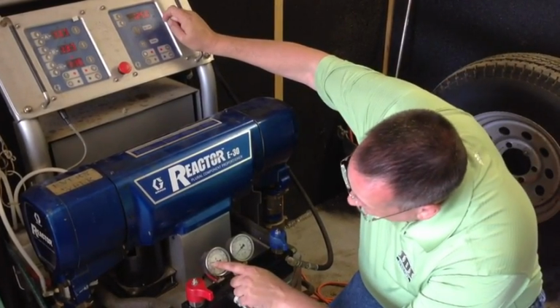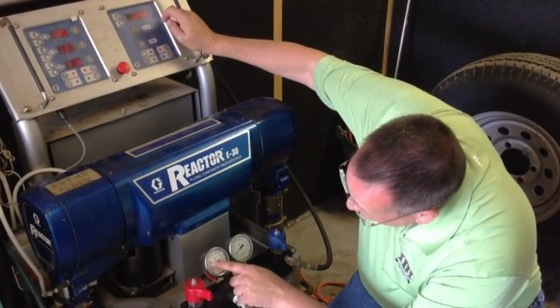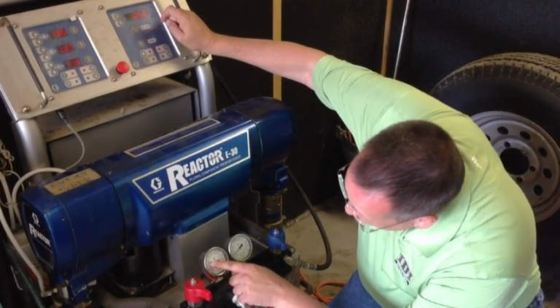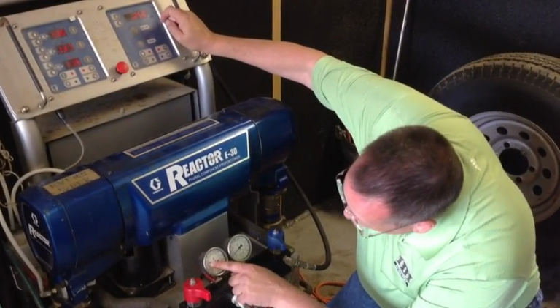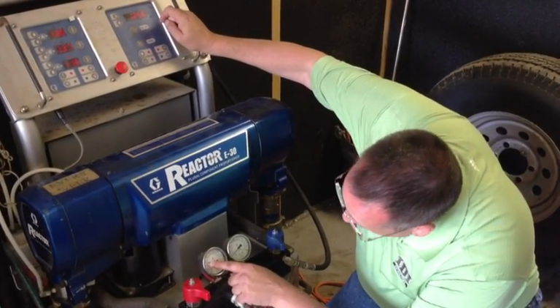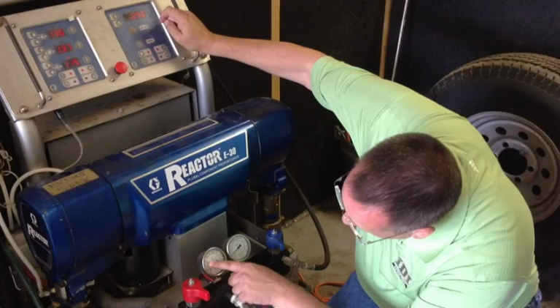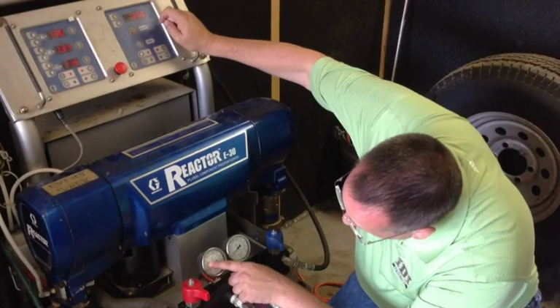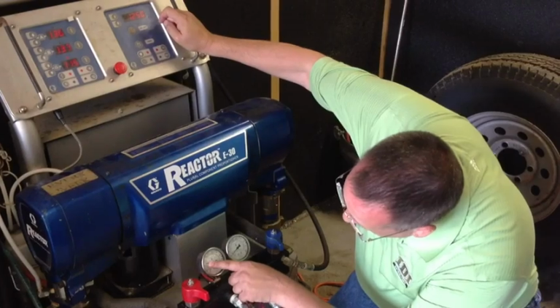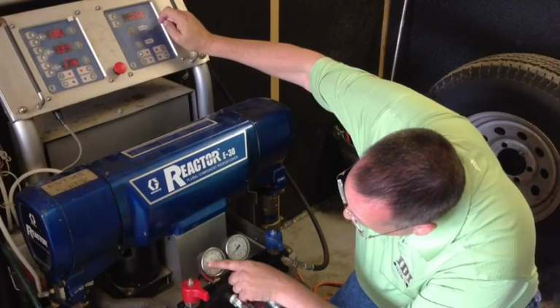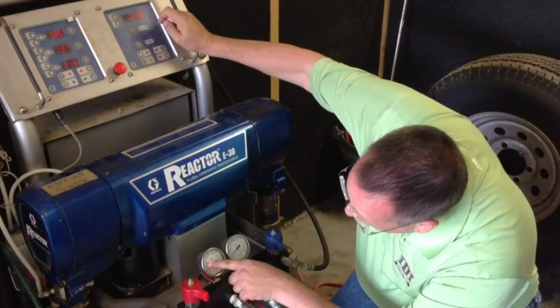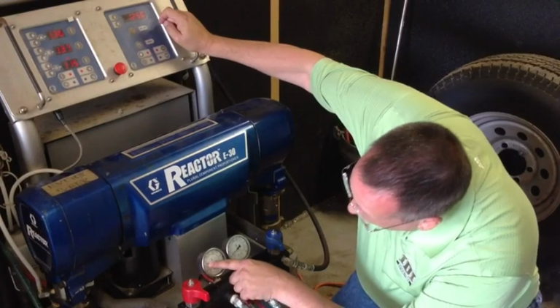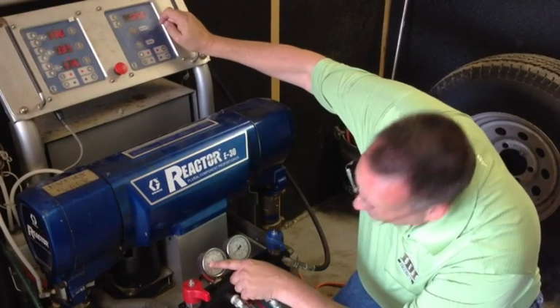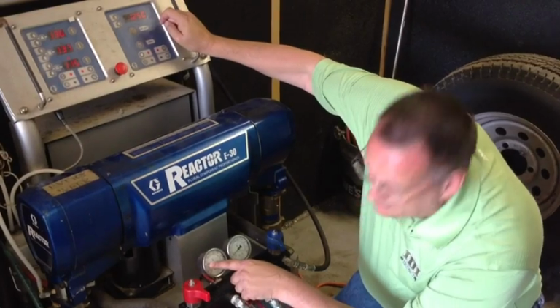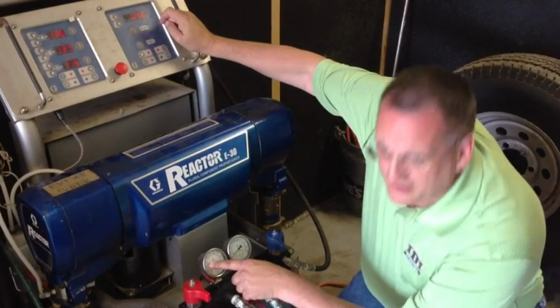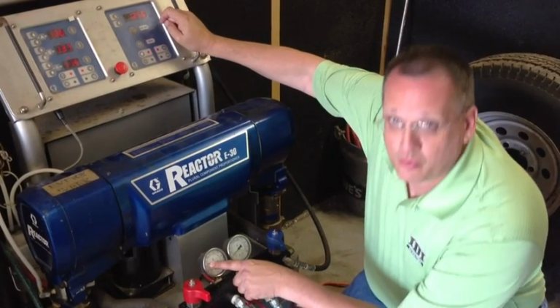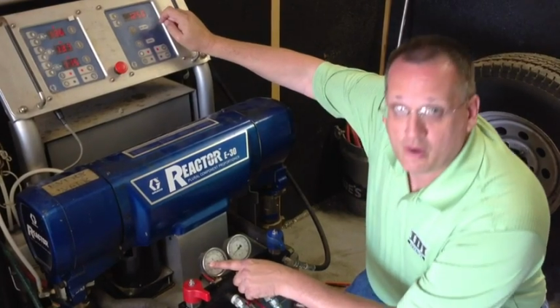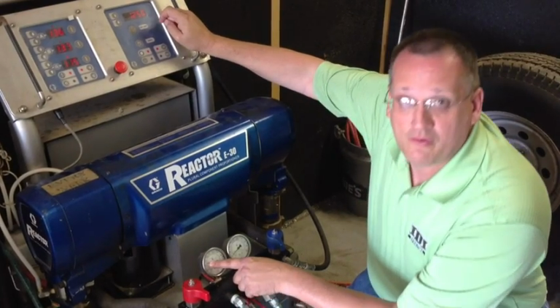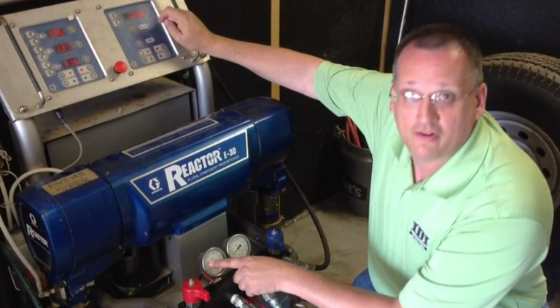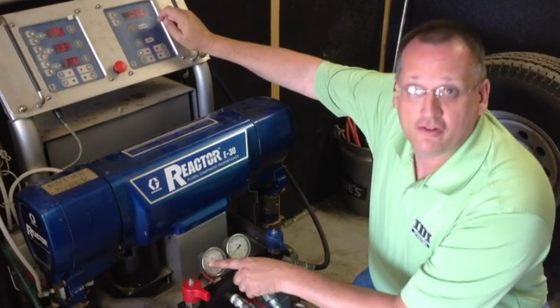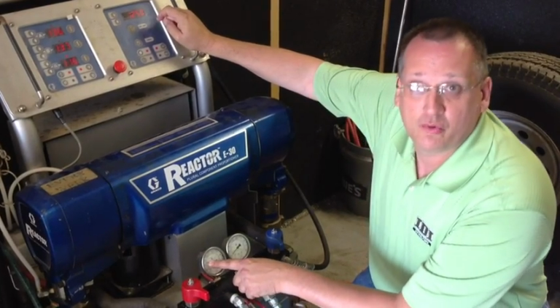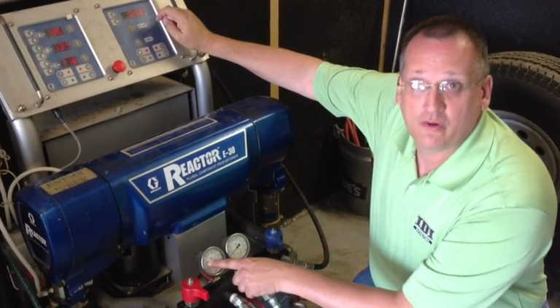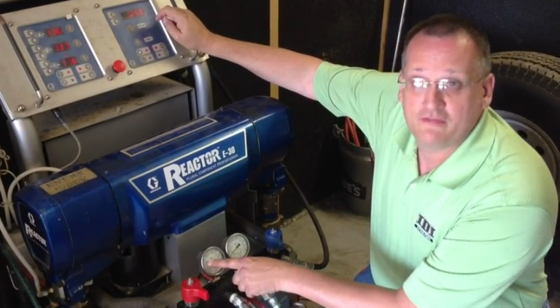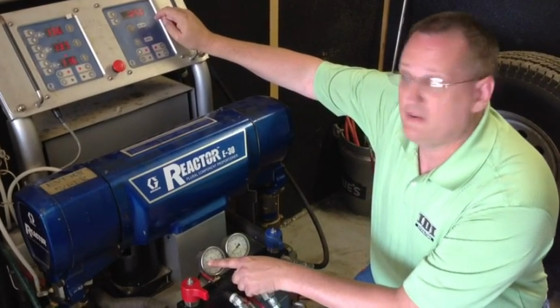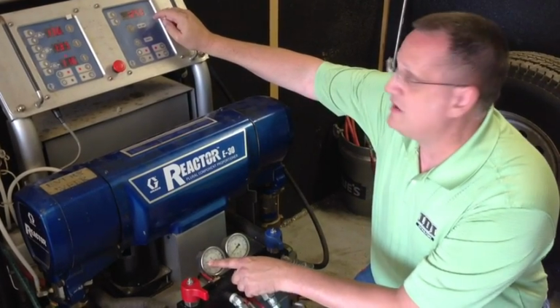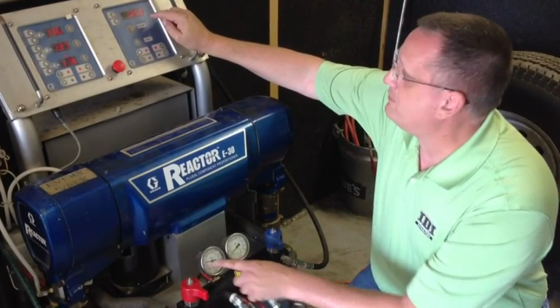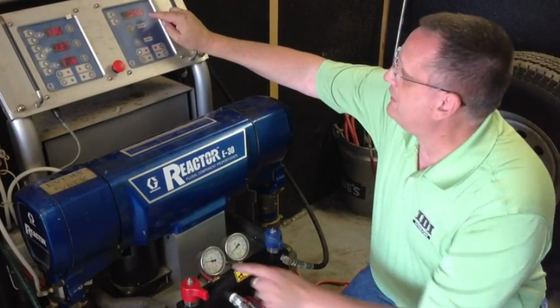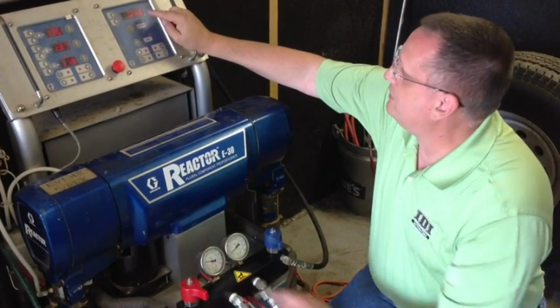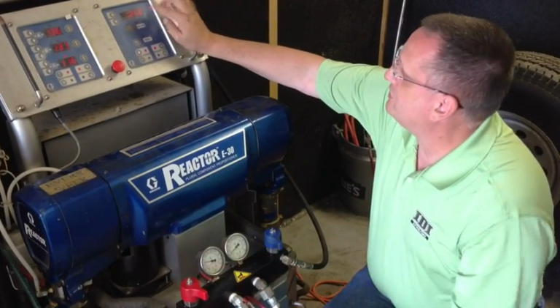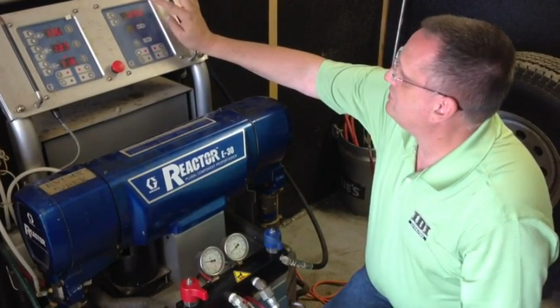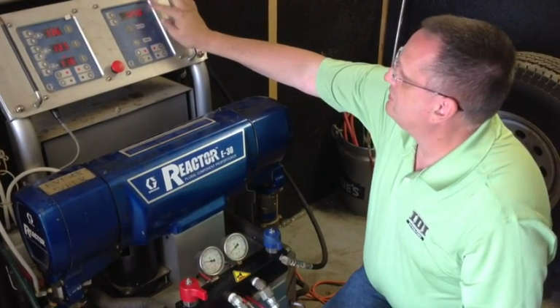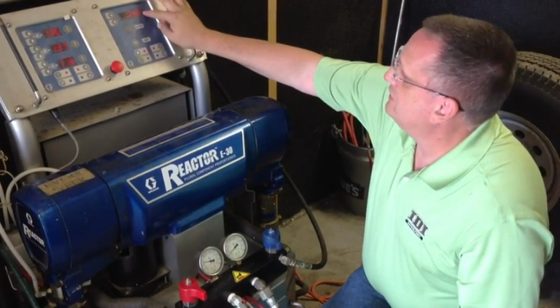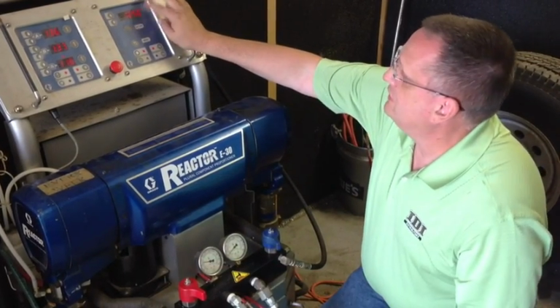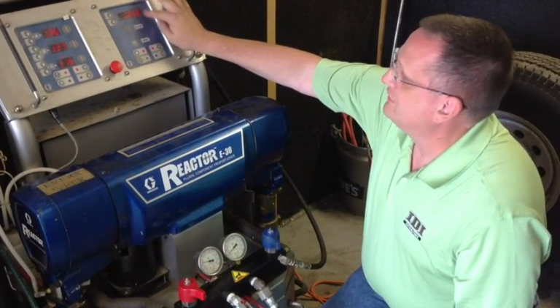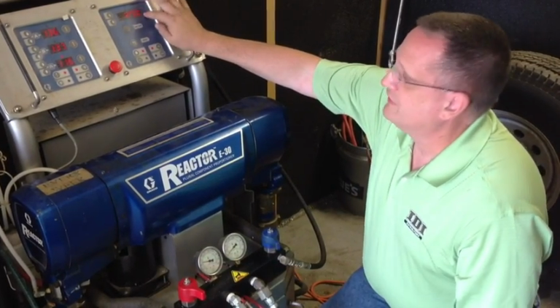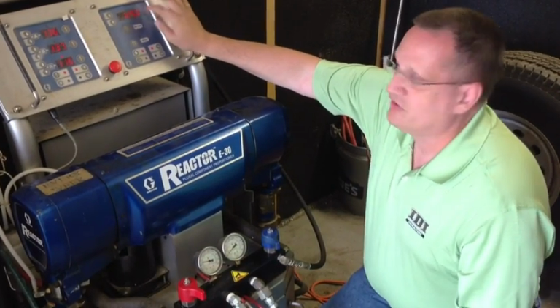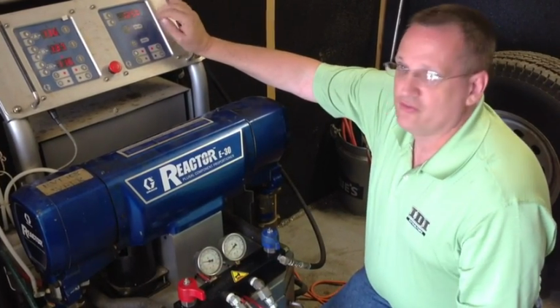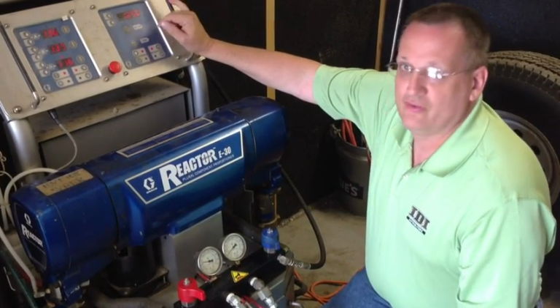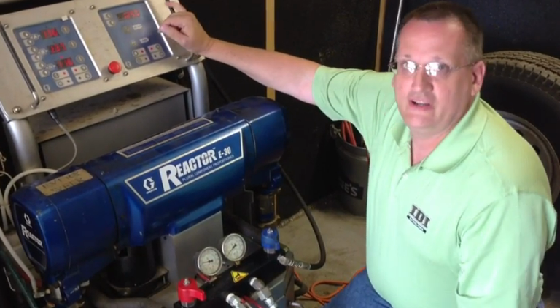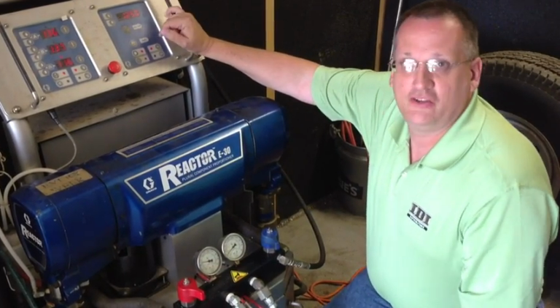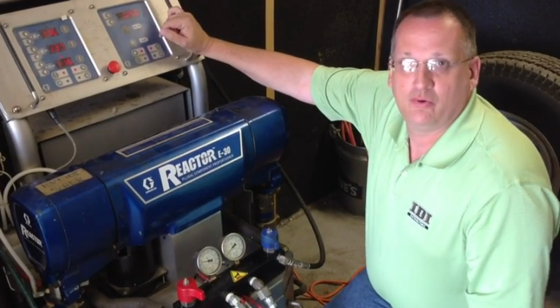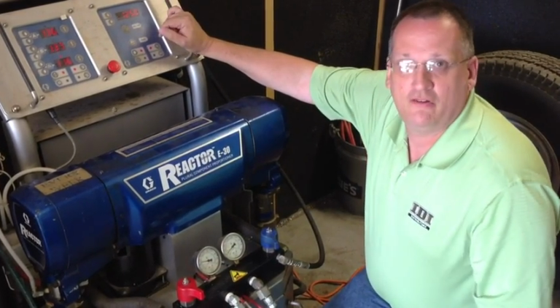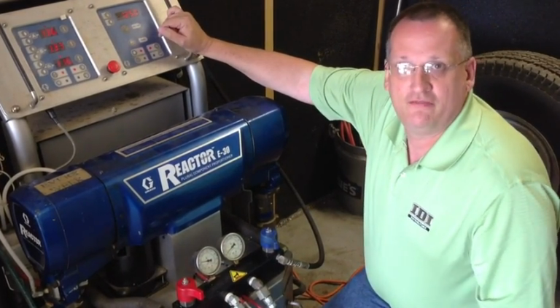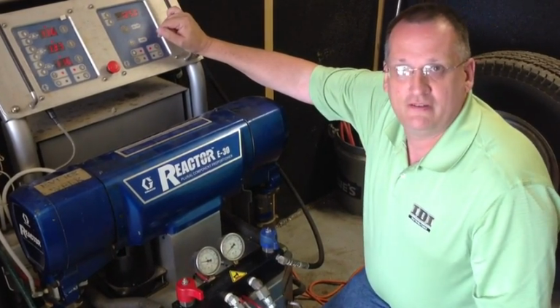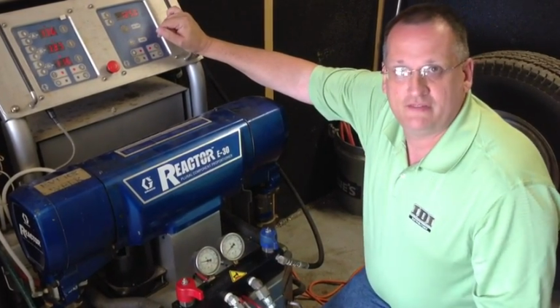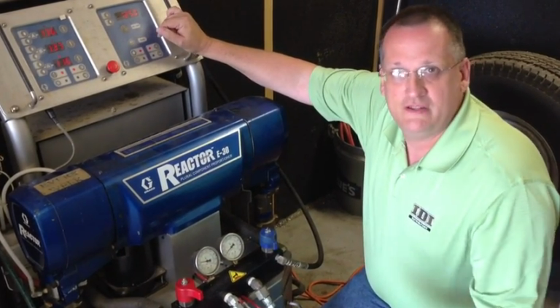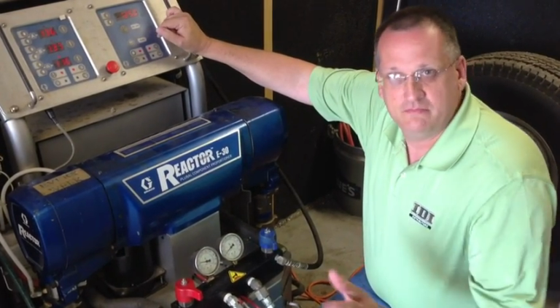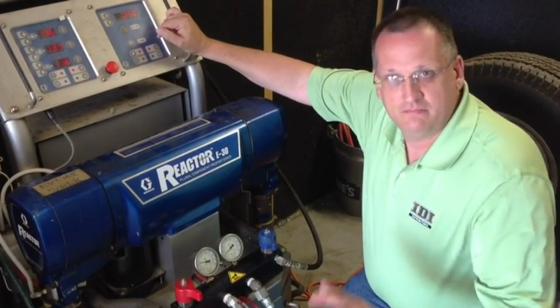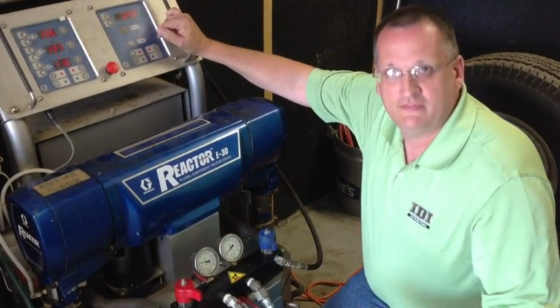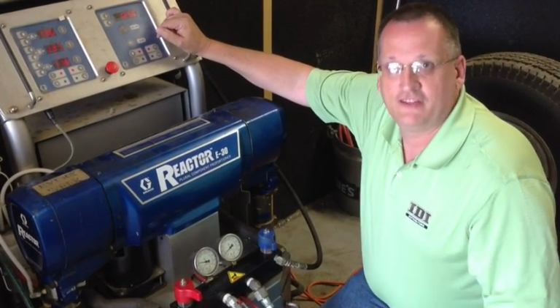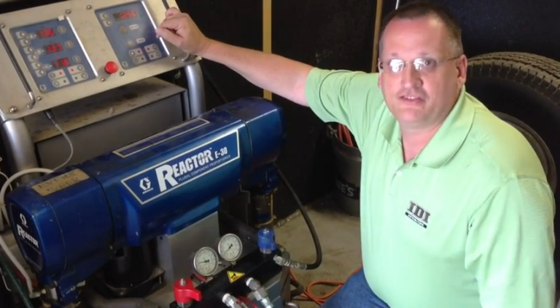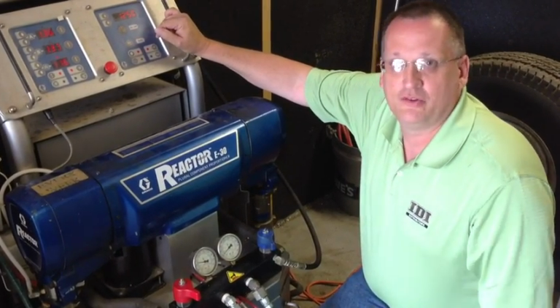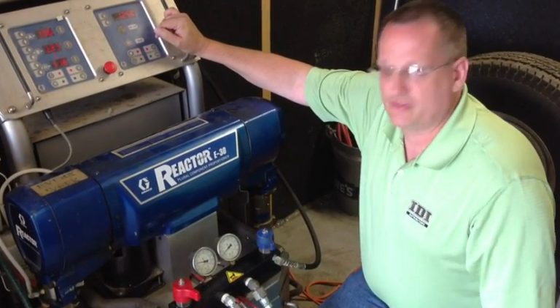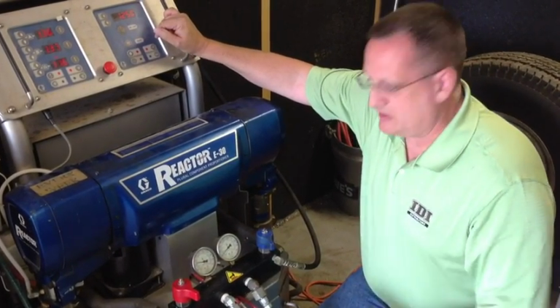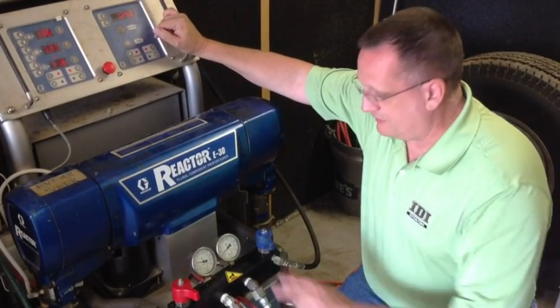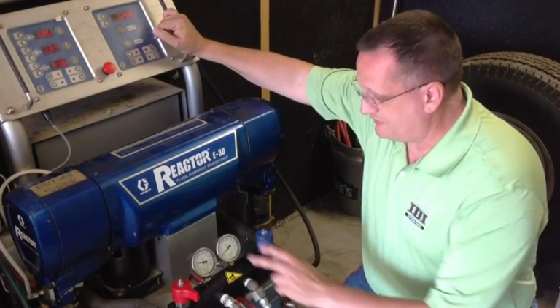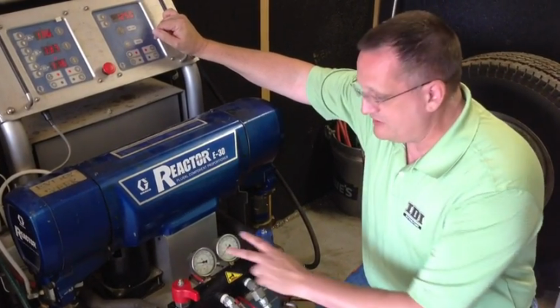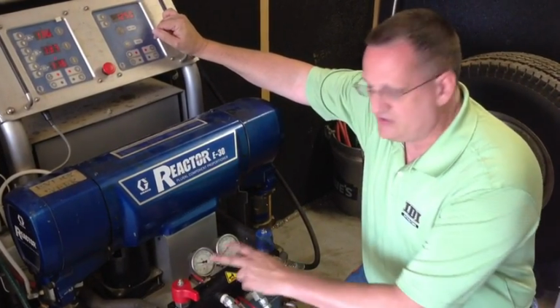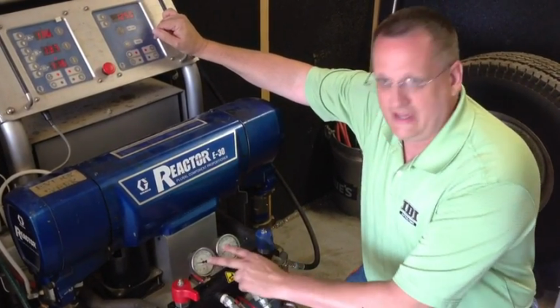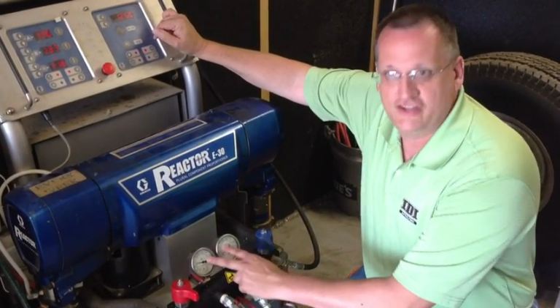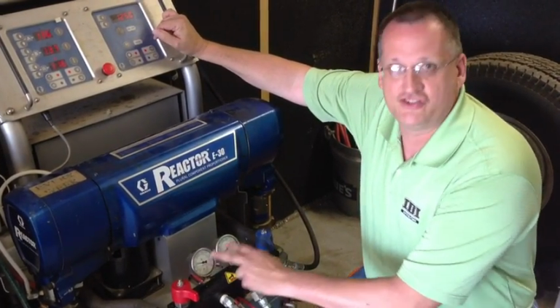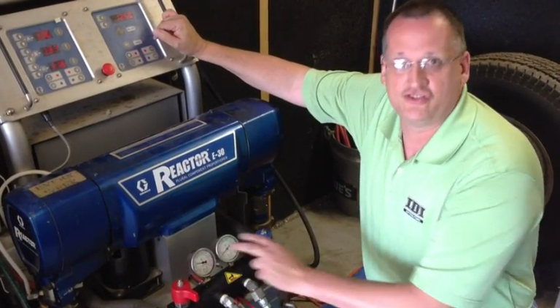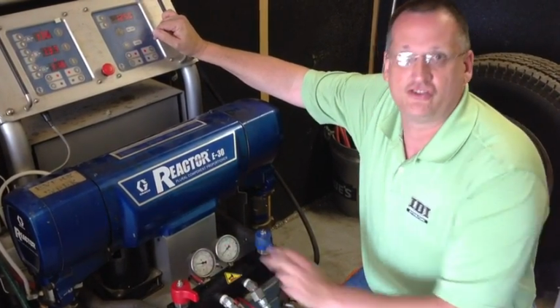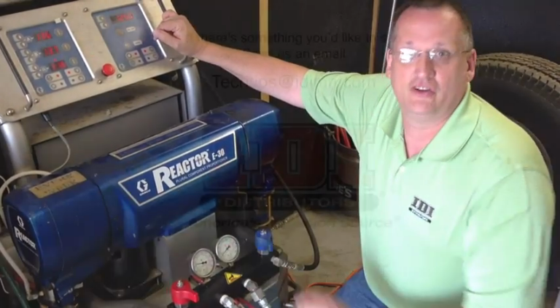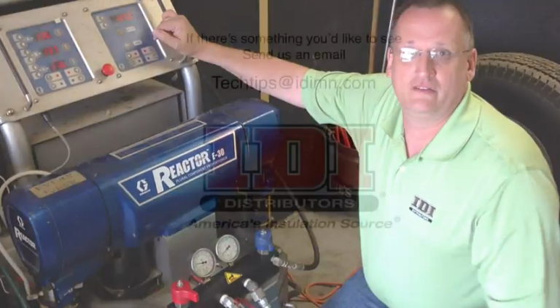This is reading about 1225 pounds, this is reading 1250 — that's close enough. These gauges are good.